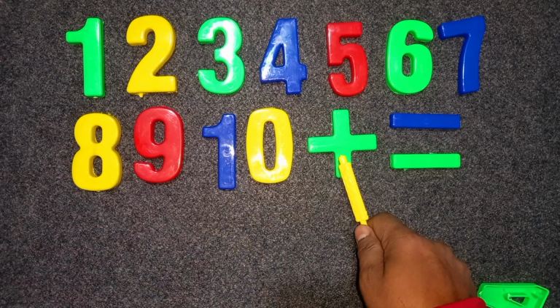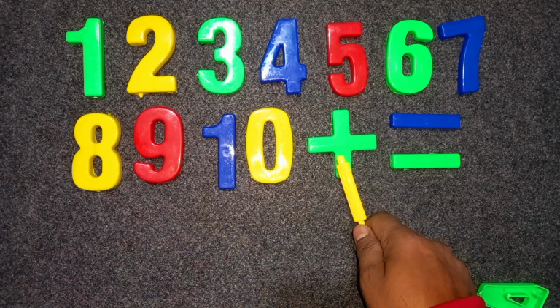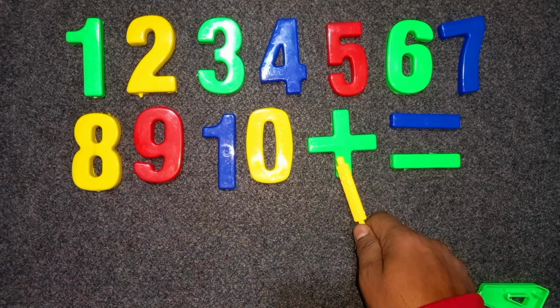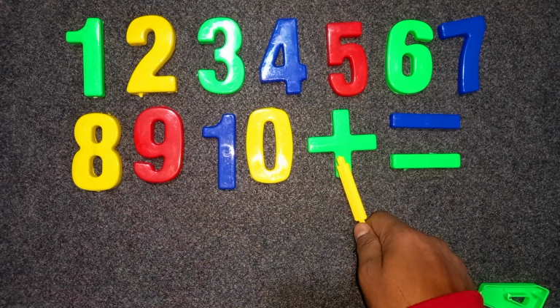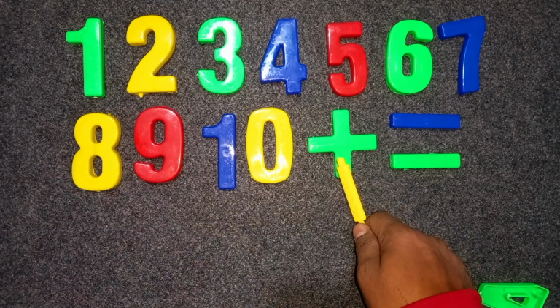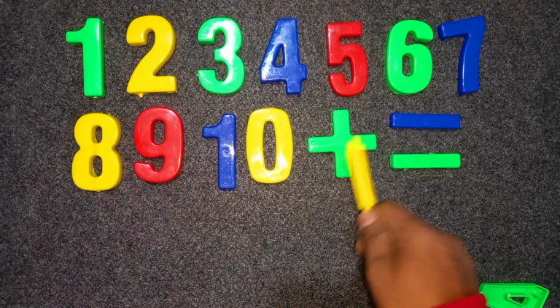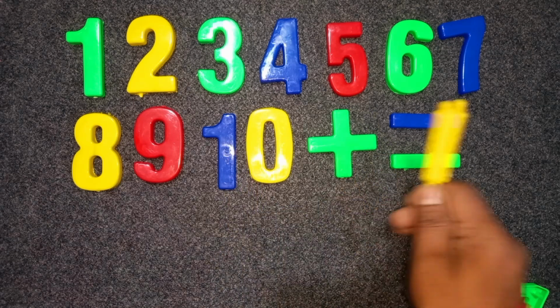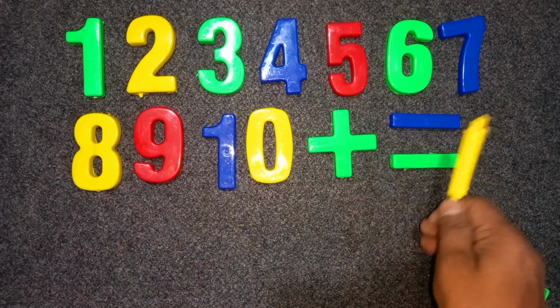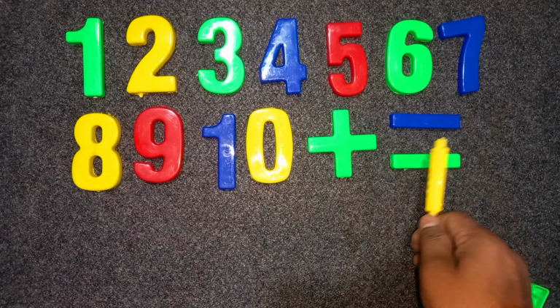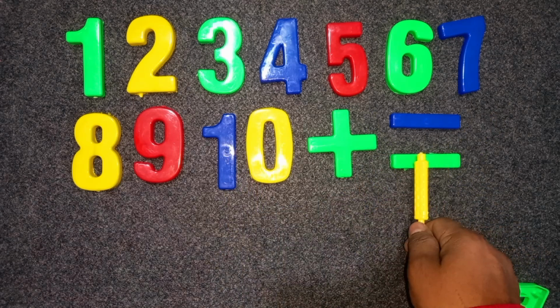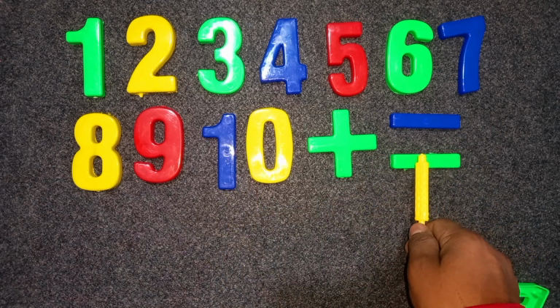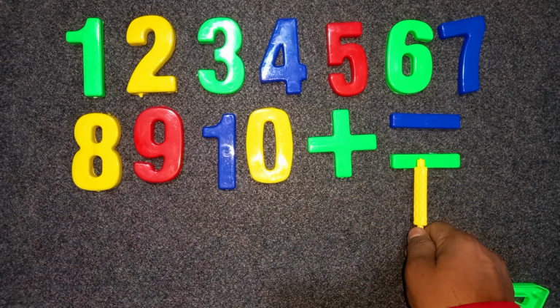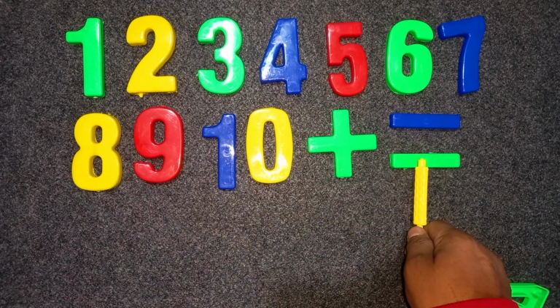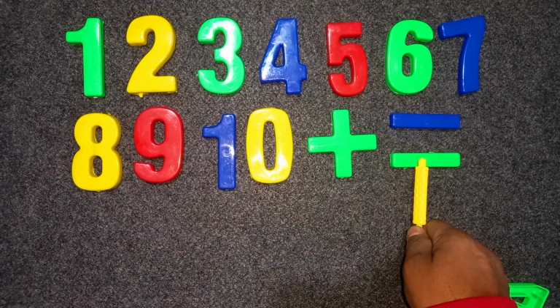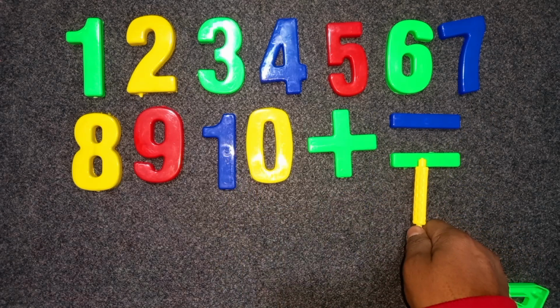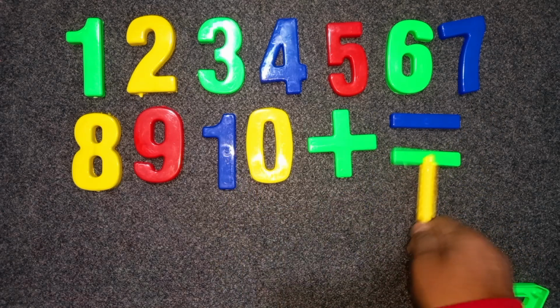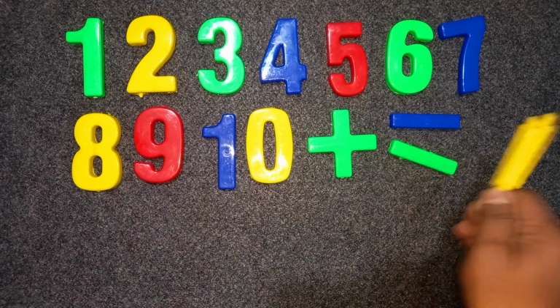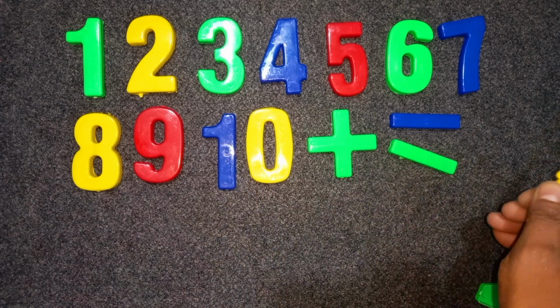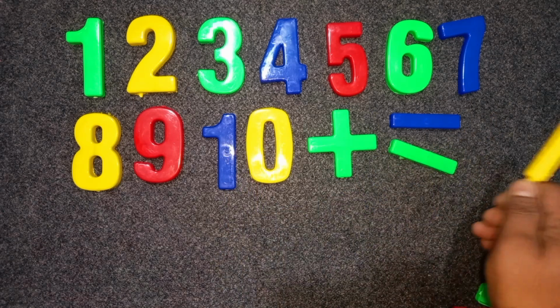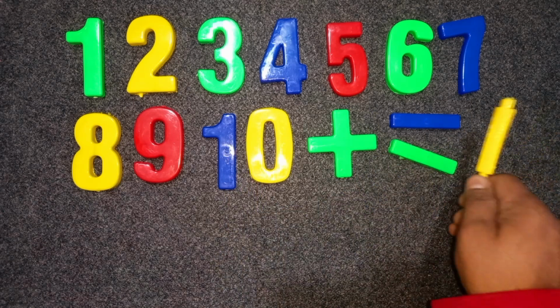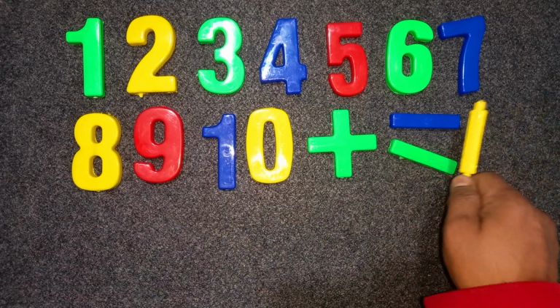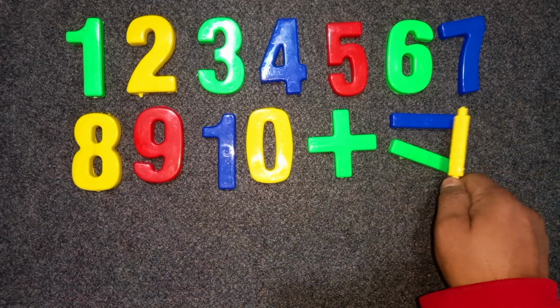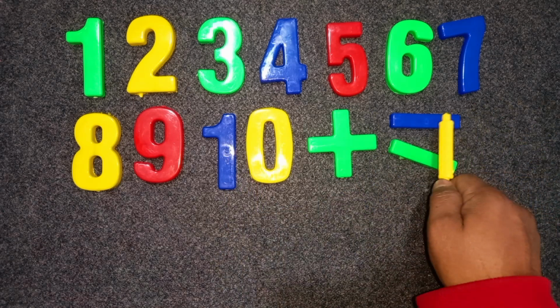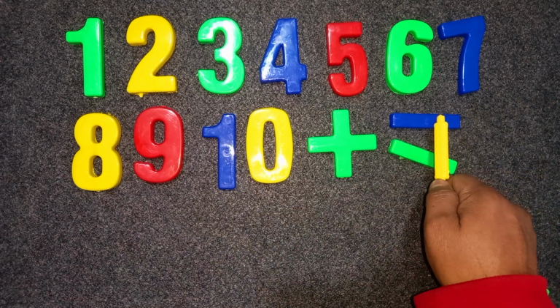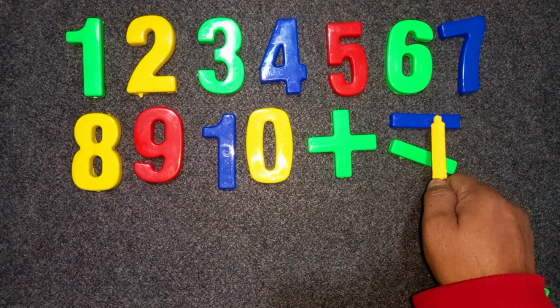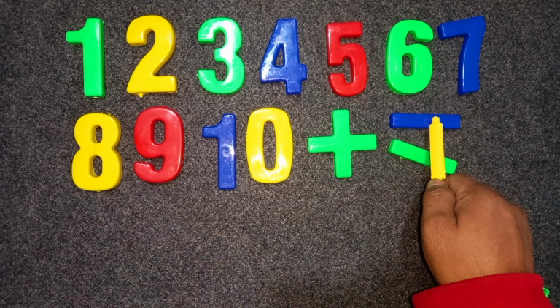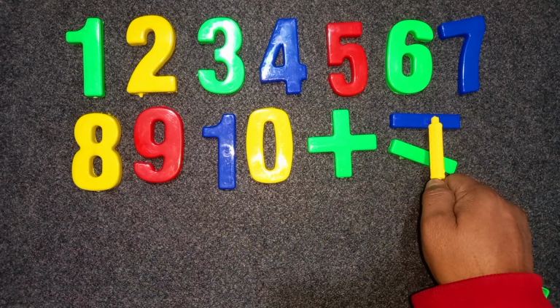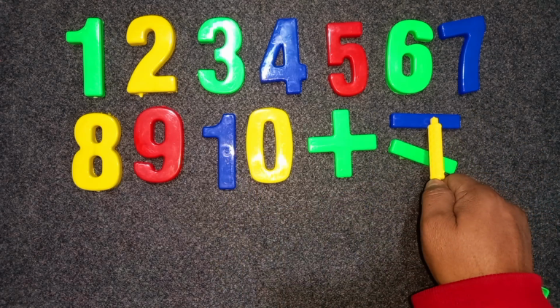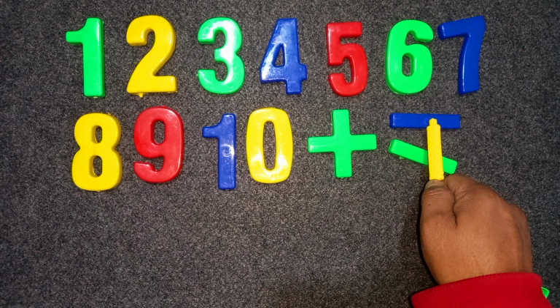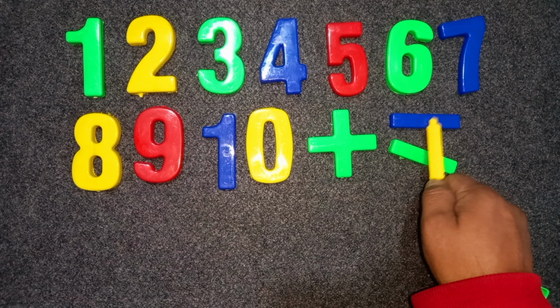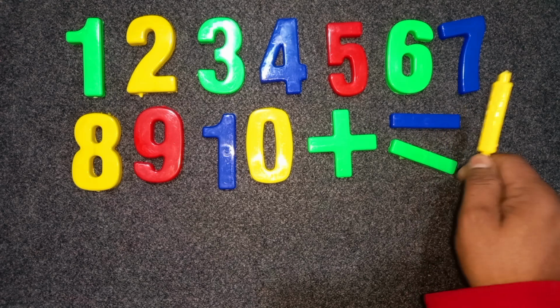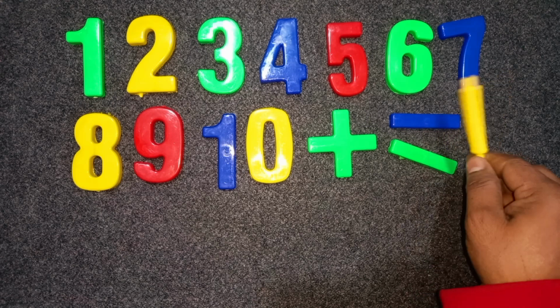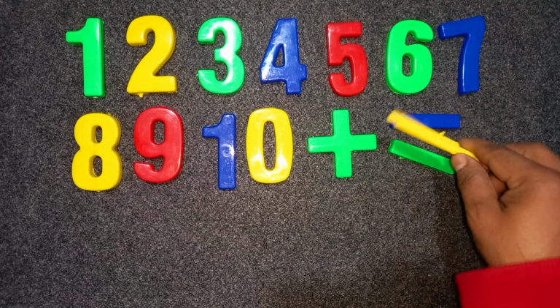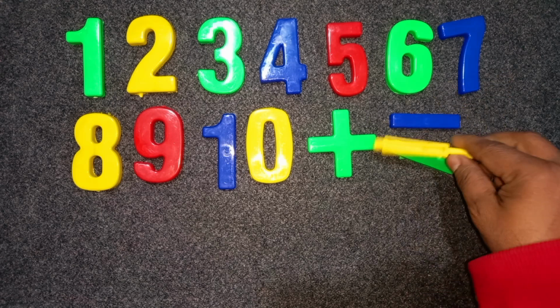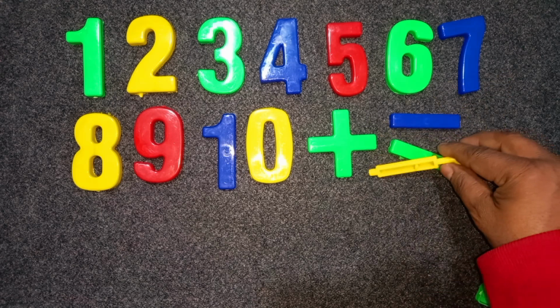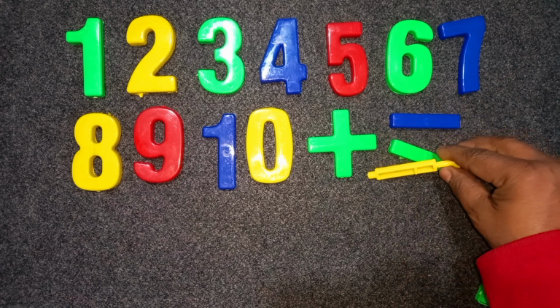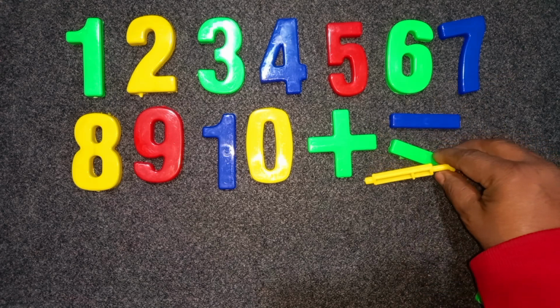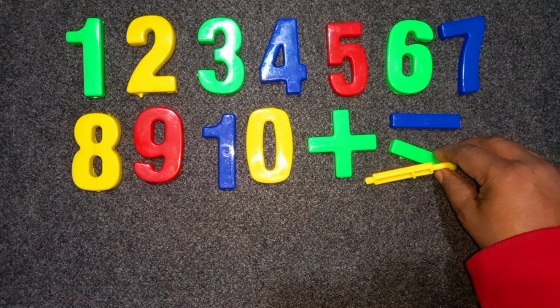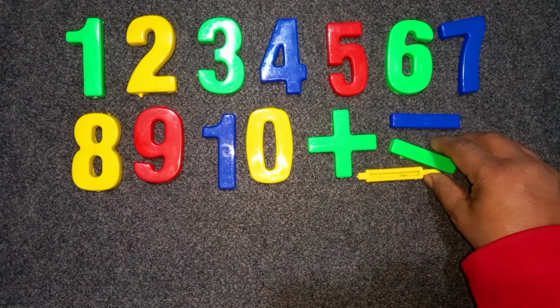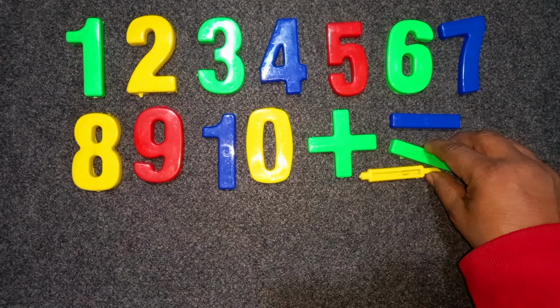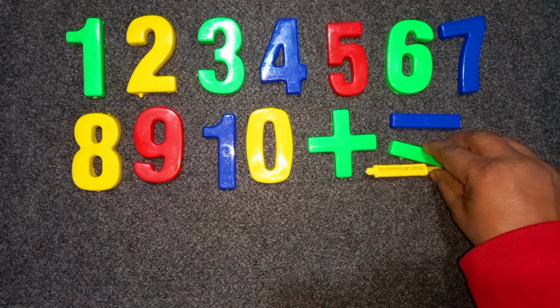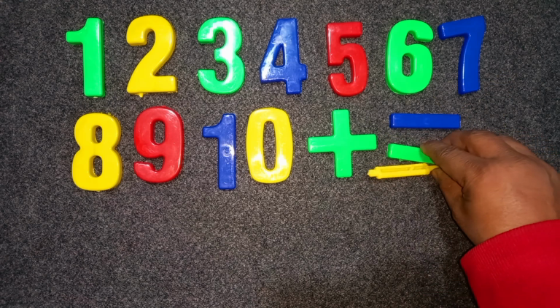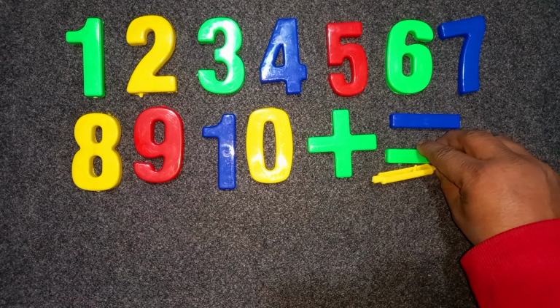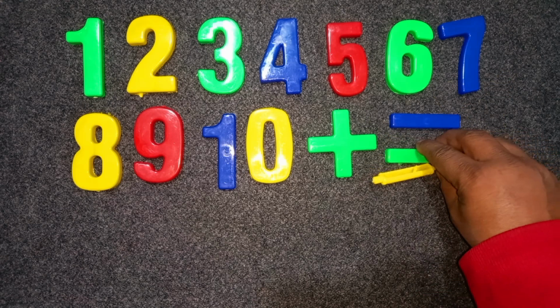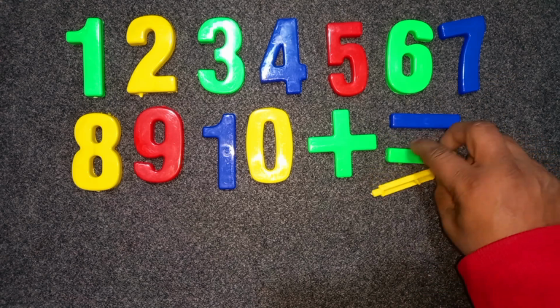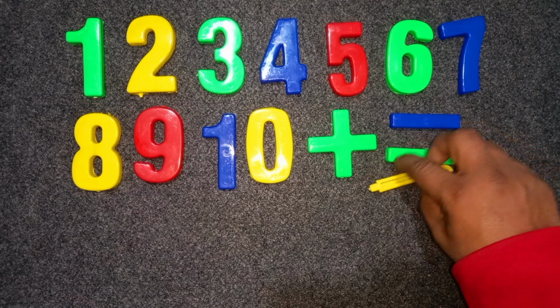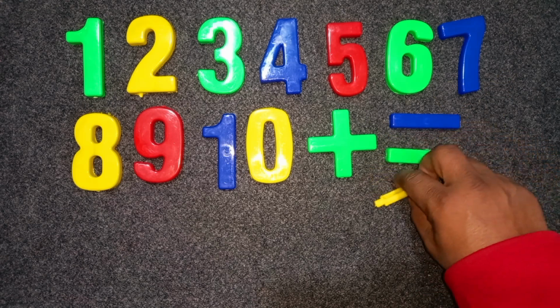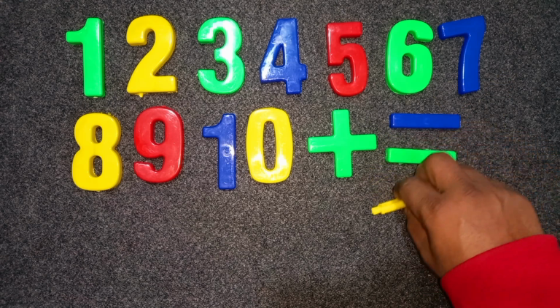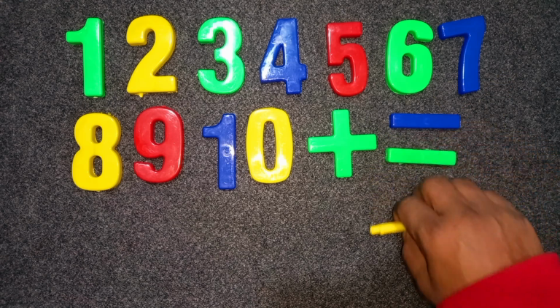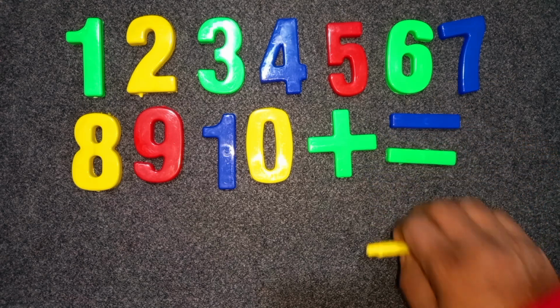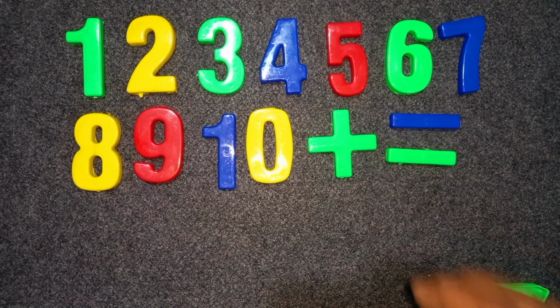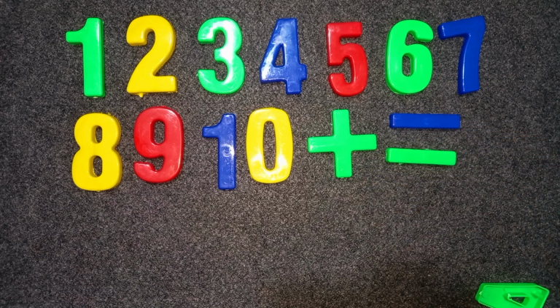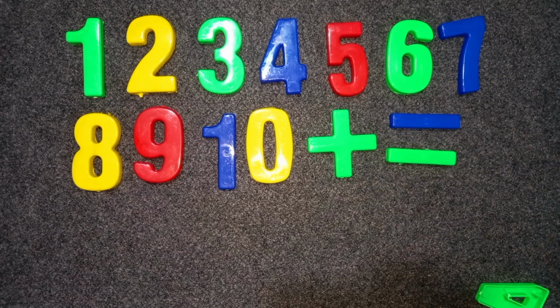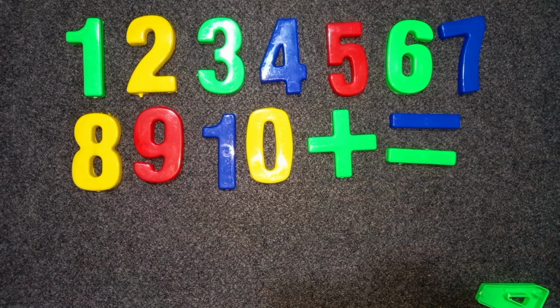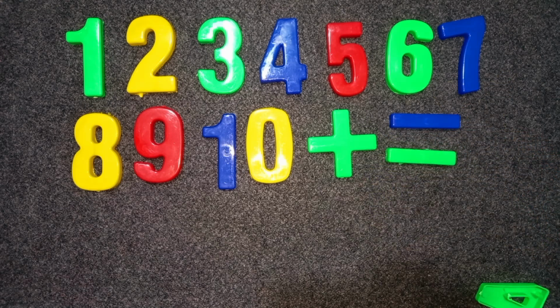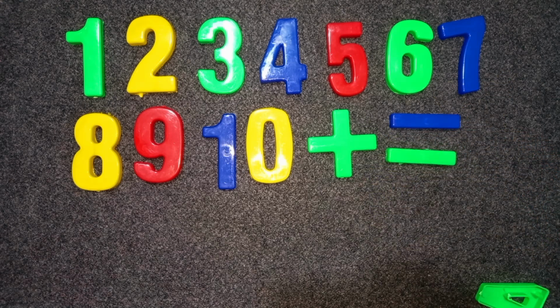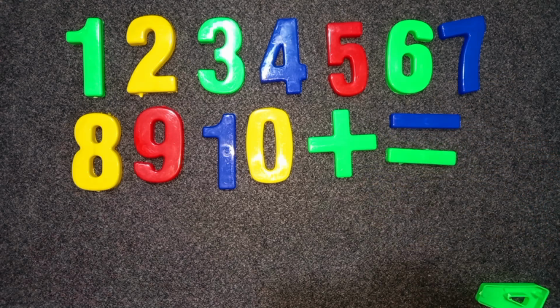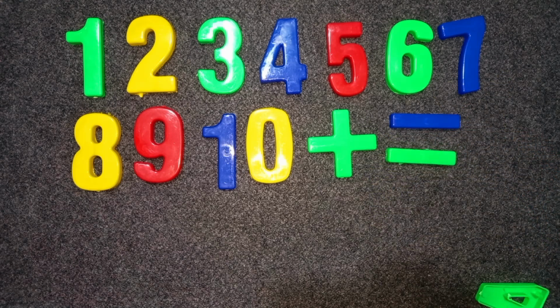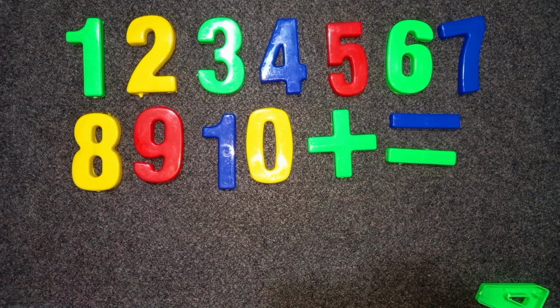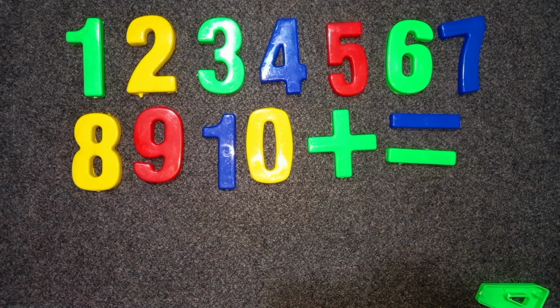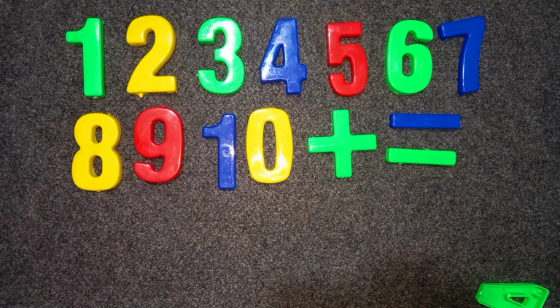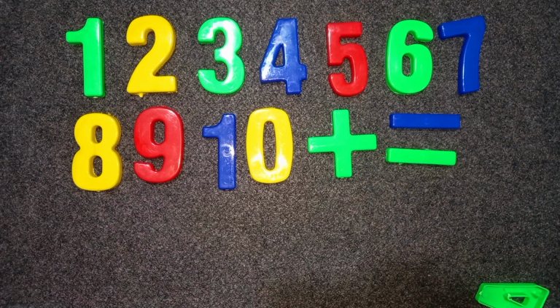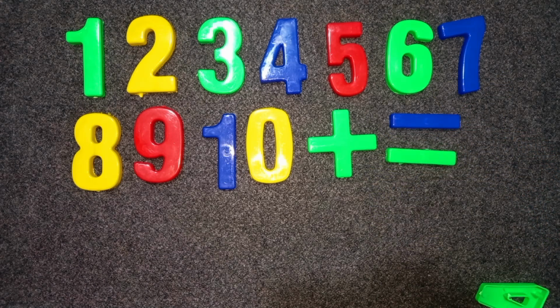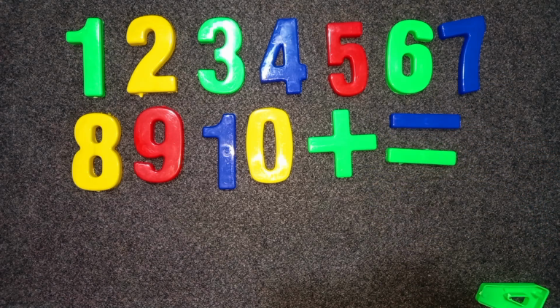Green color. Plus. Green color. Minus. Blue color. Minus. Okay. Bye bye.